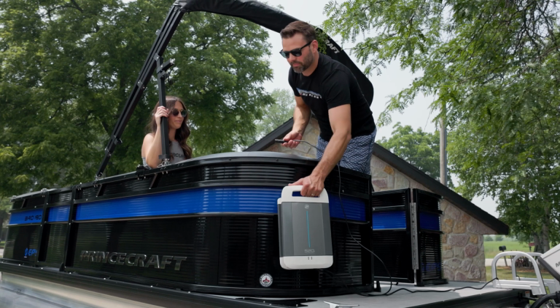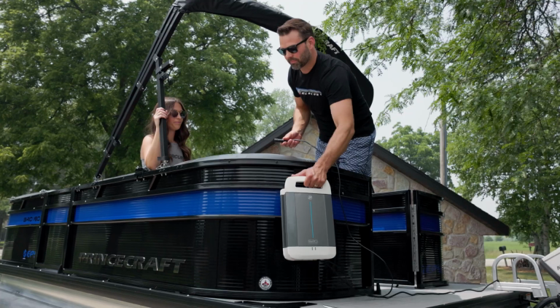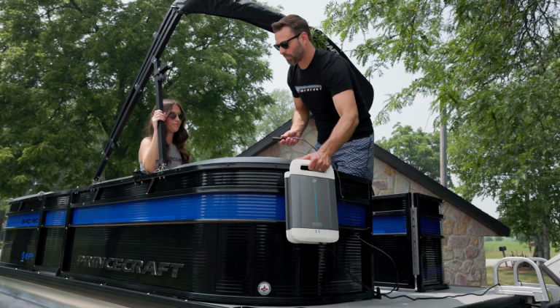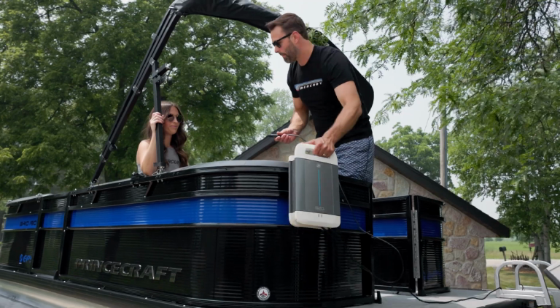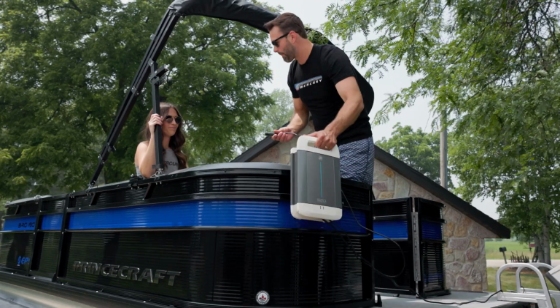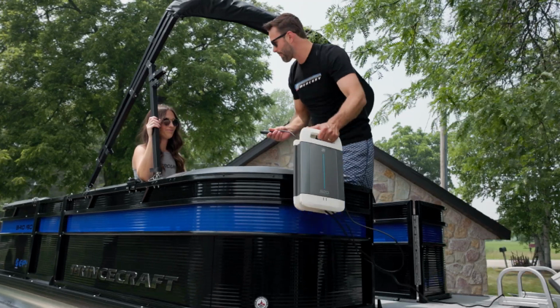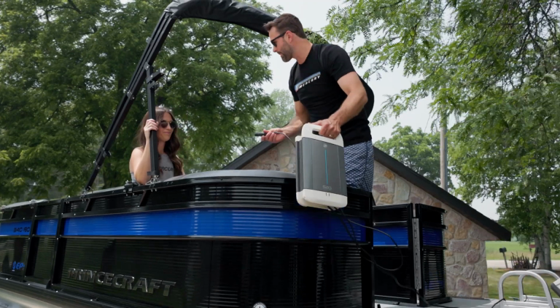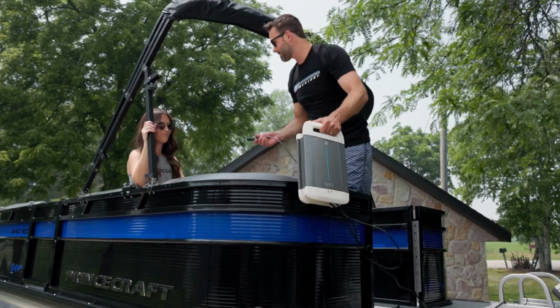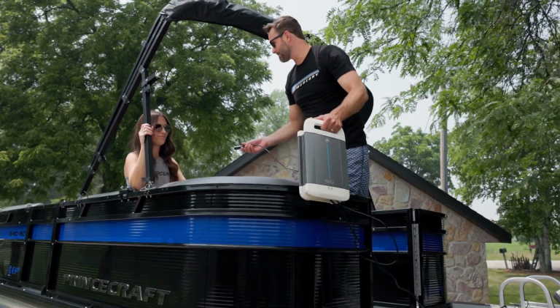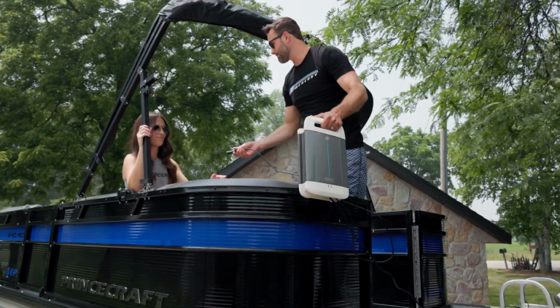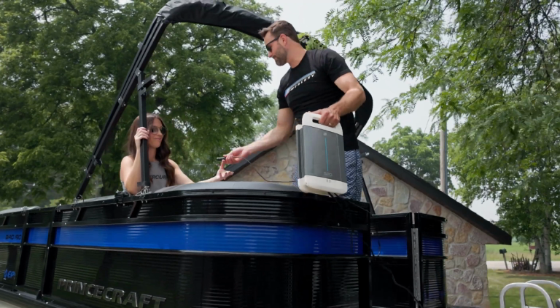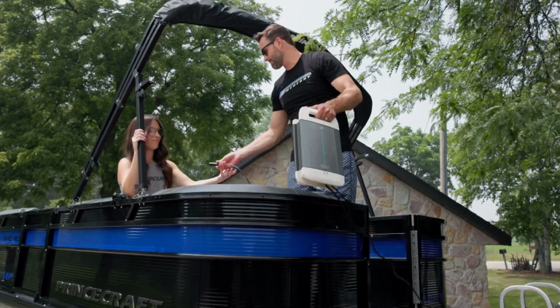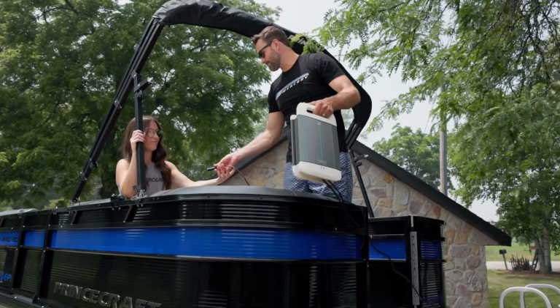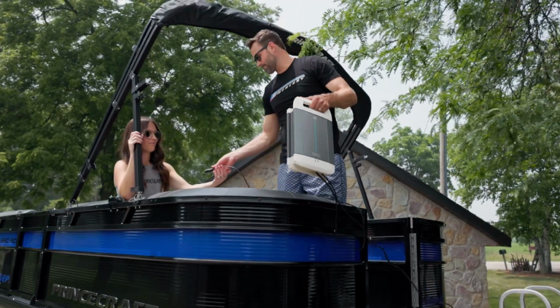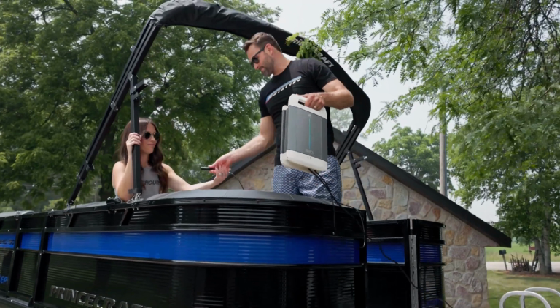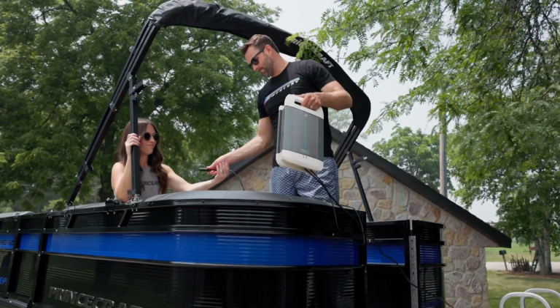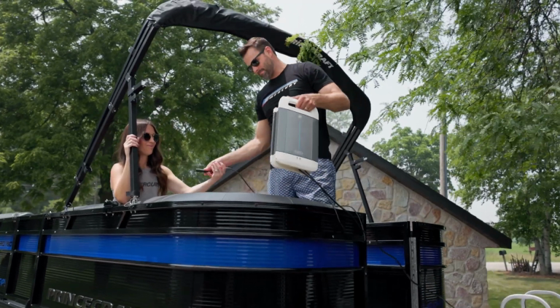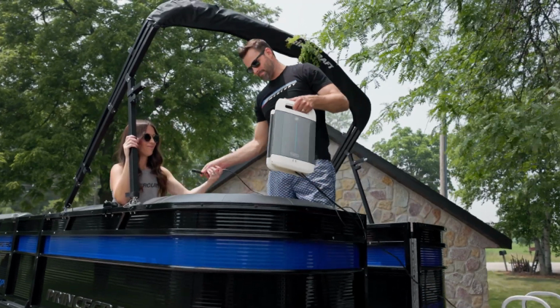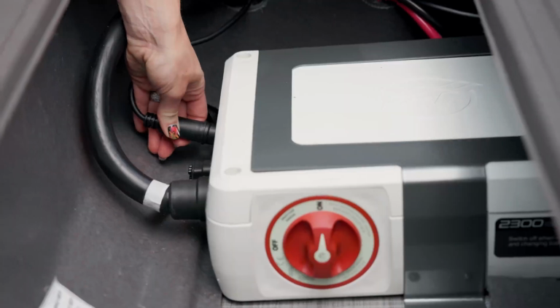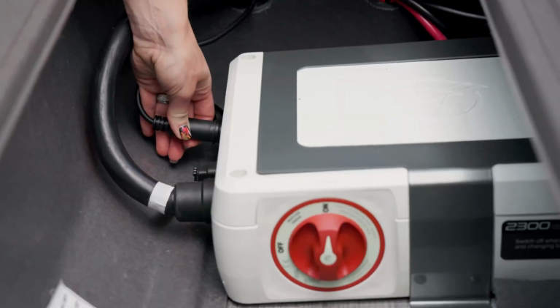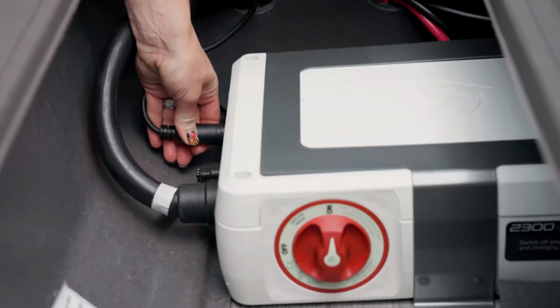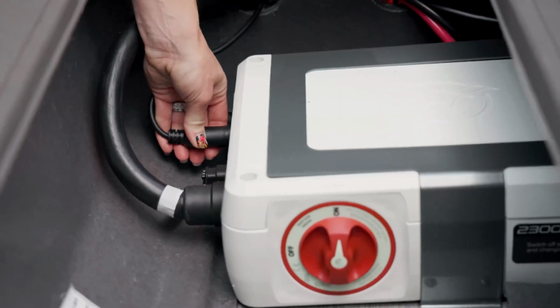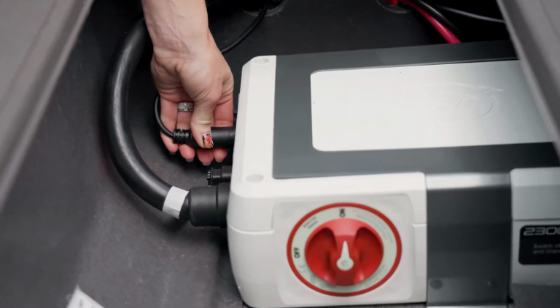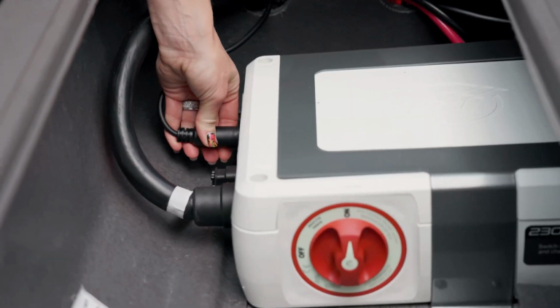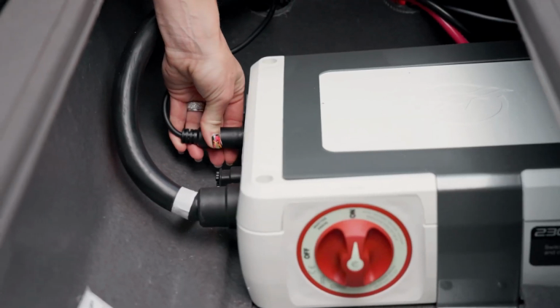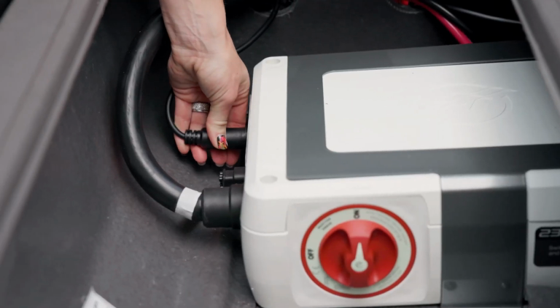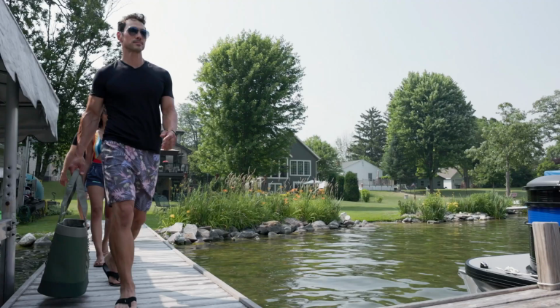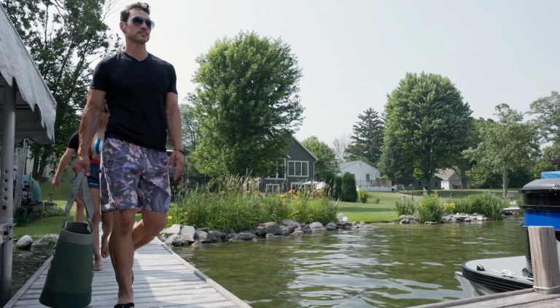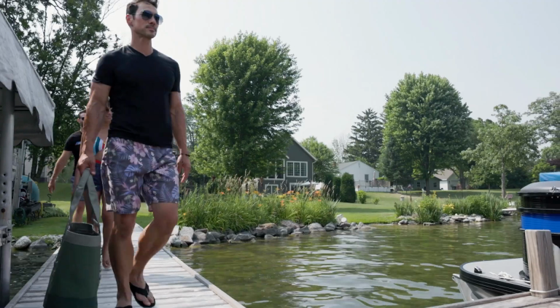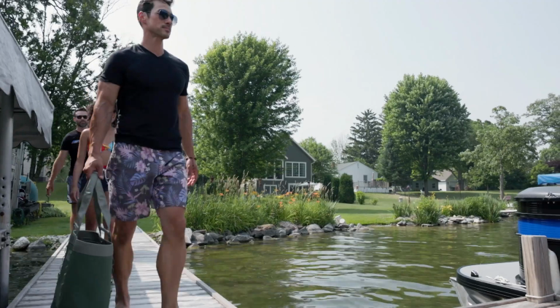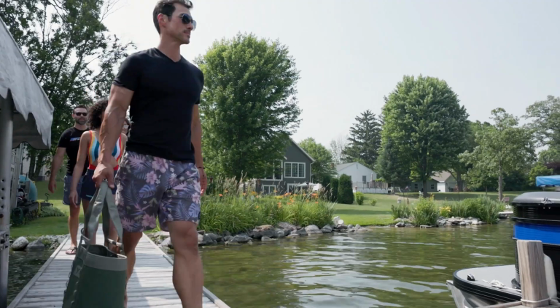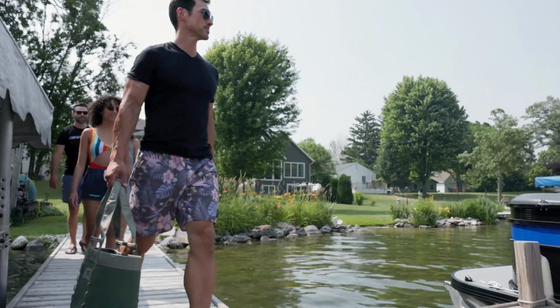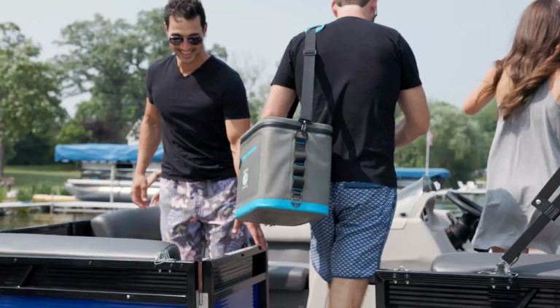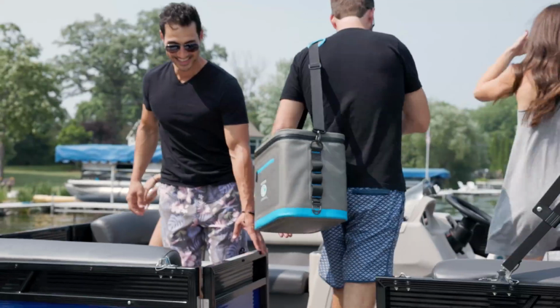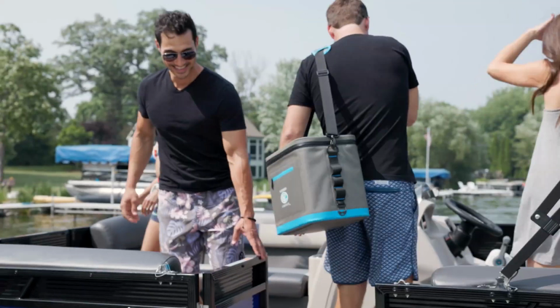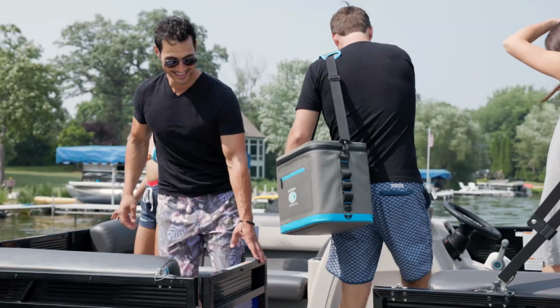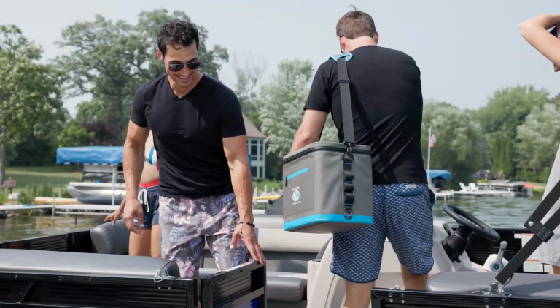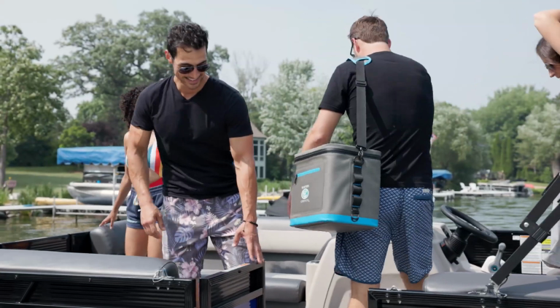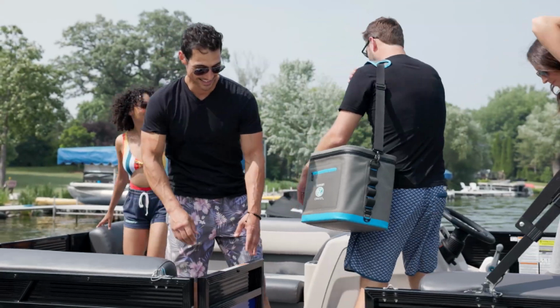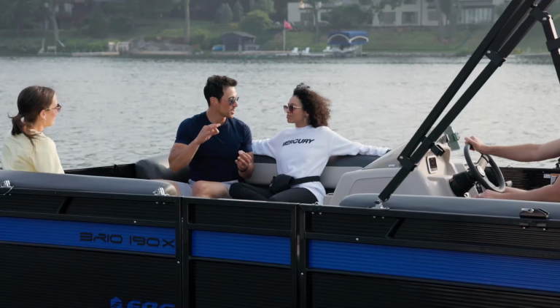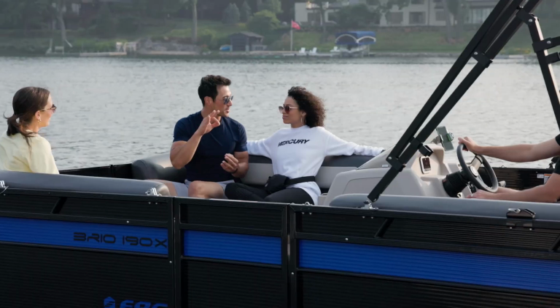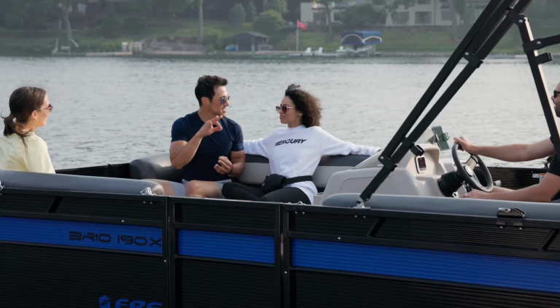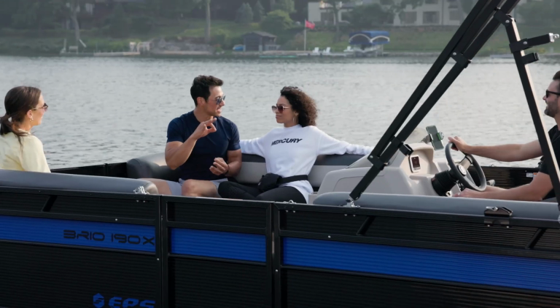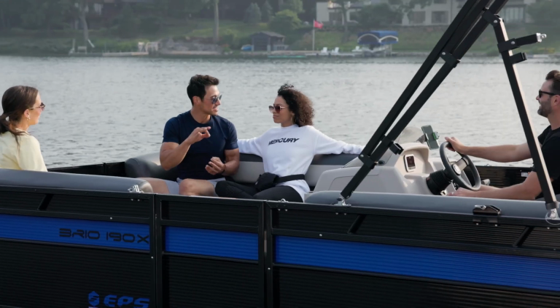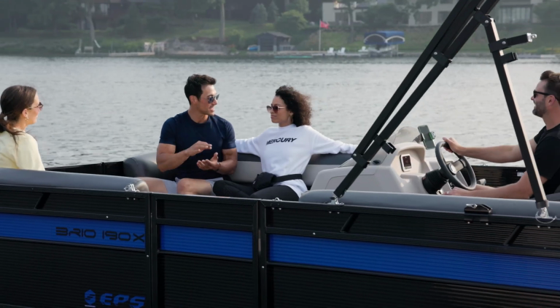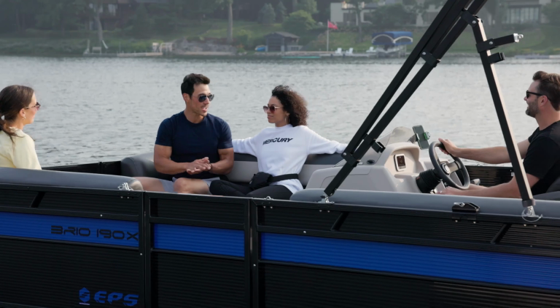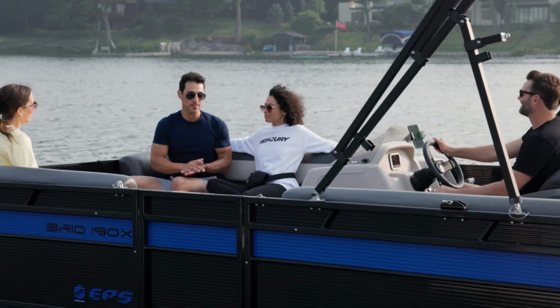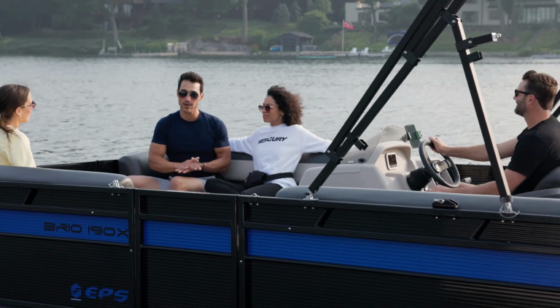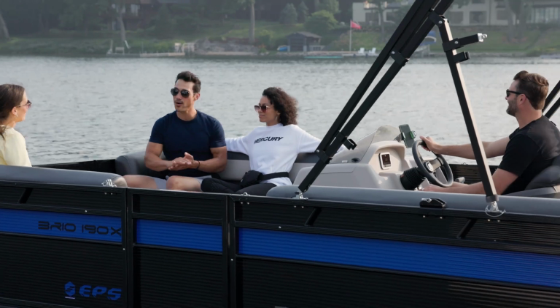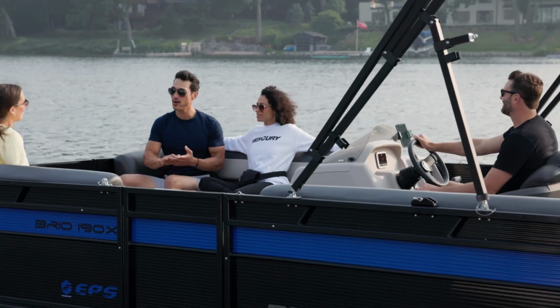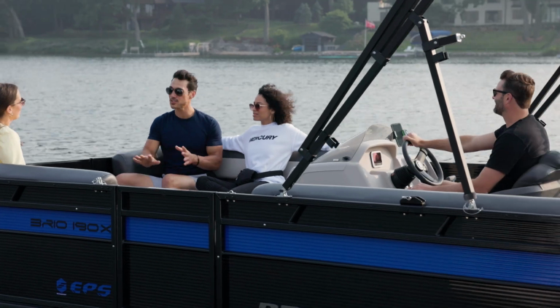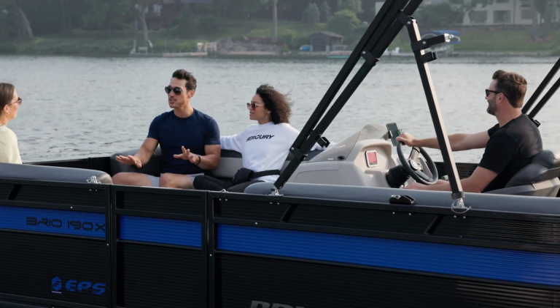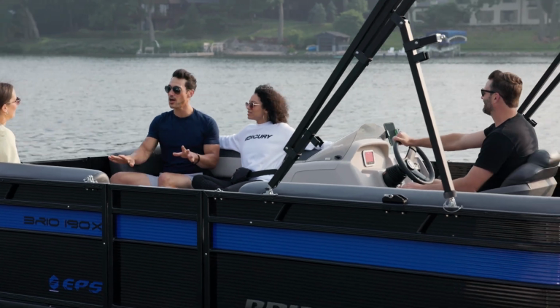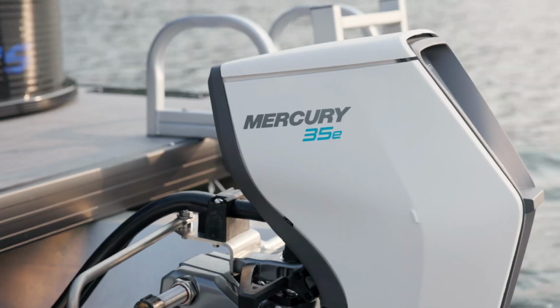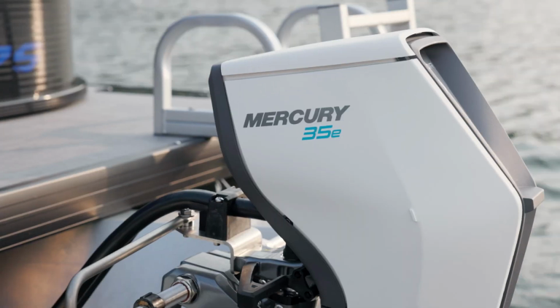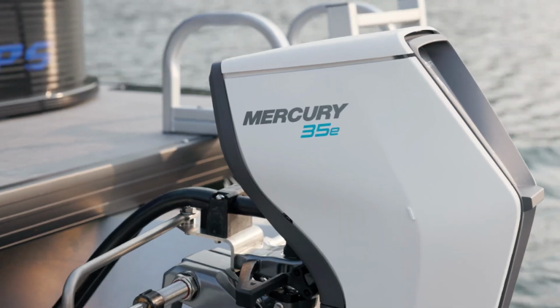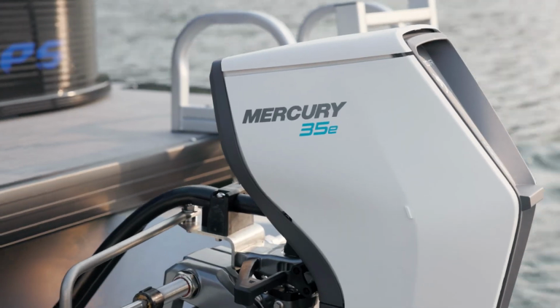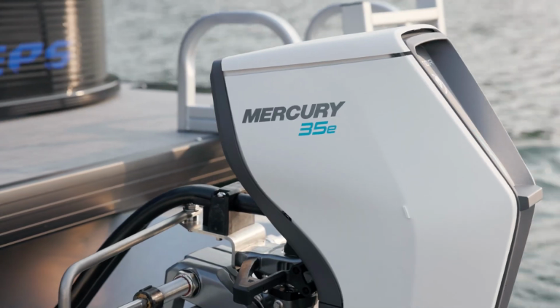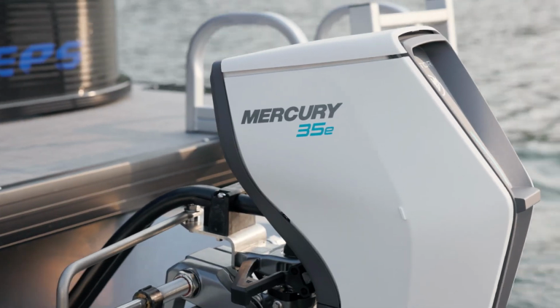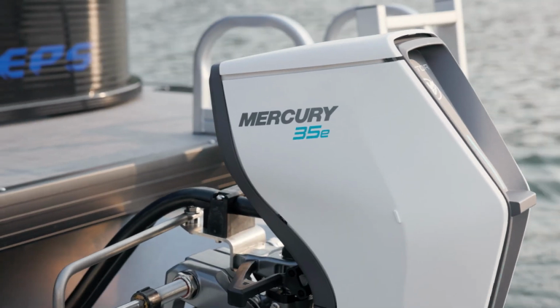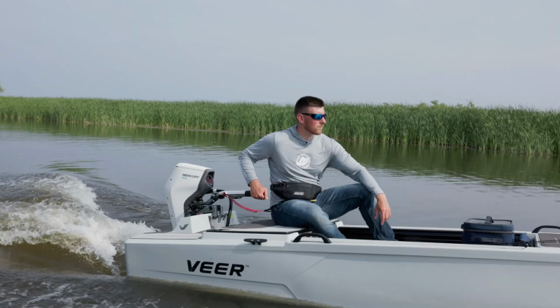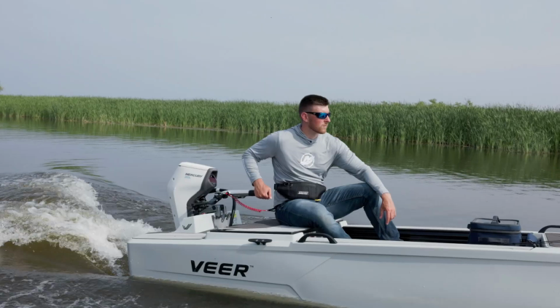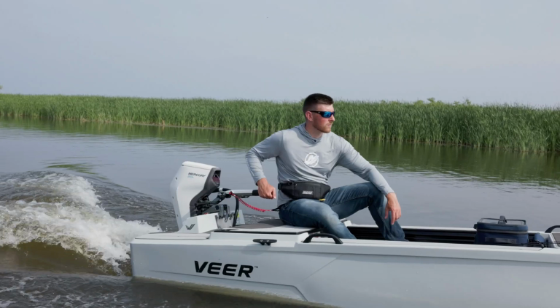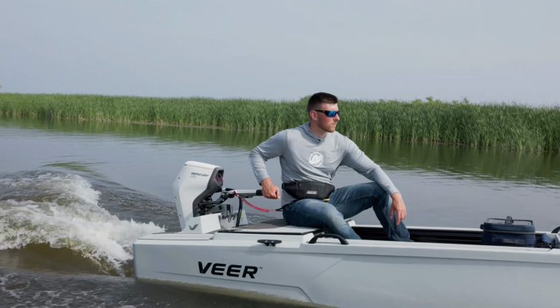With these basic features covered, you're ready to get out there and explore the water with your Avator electric propulsion system.